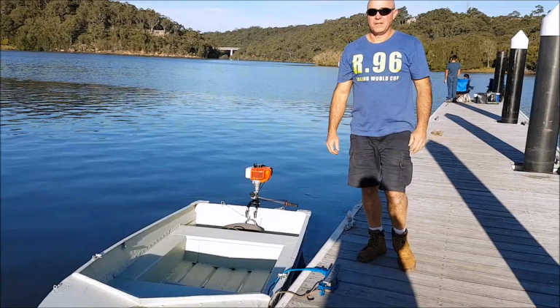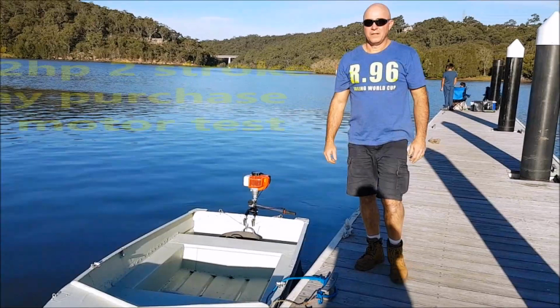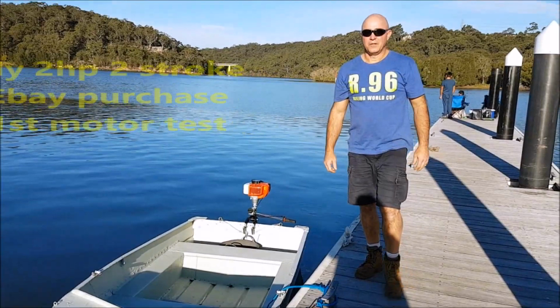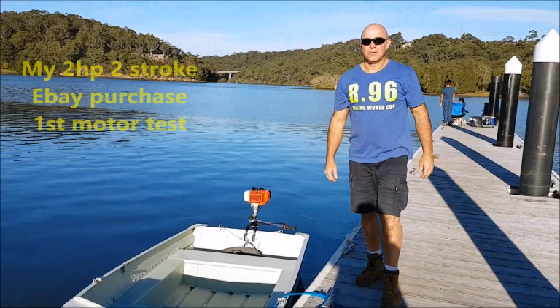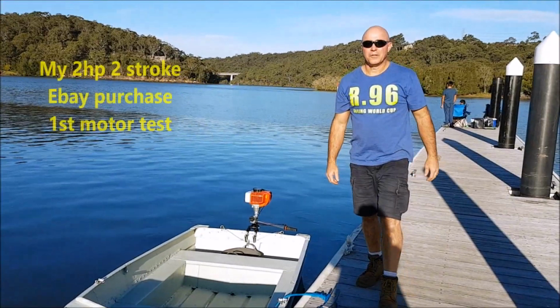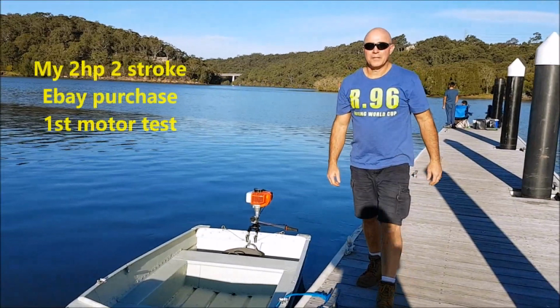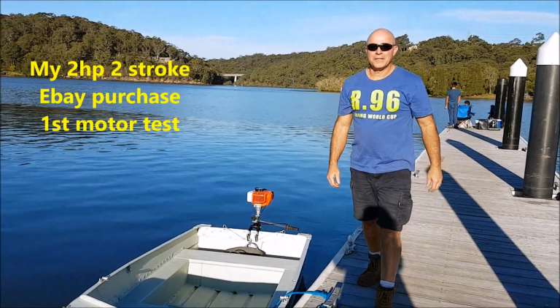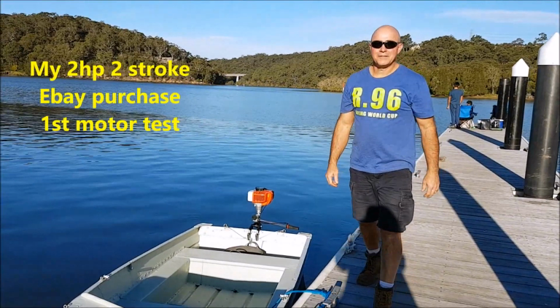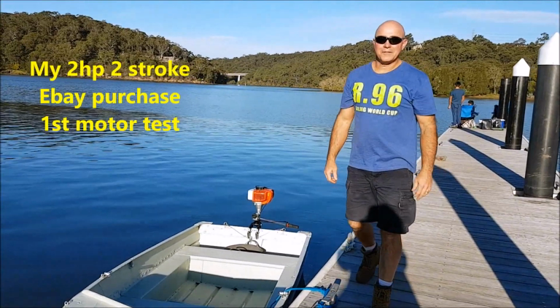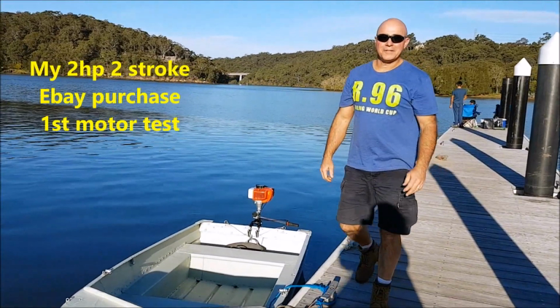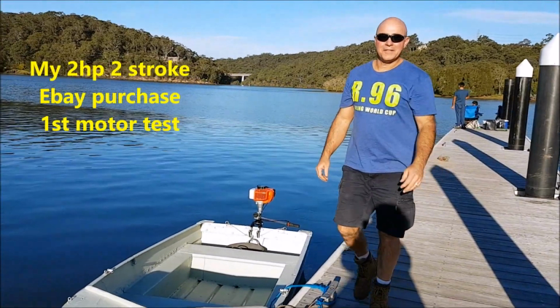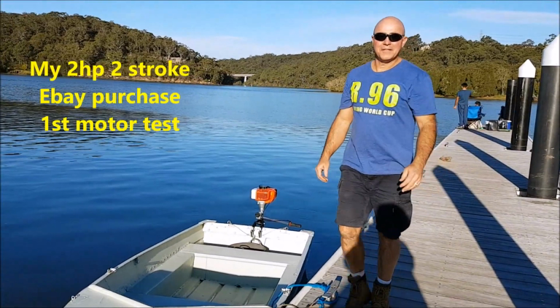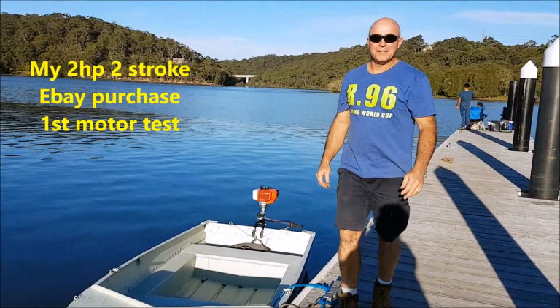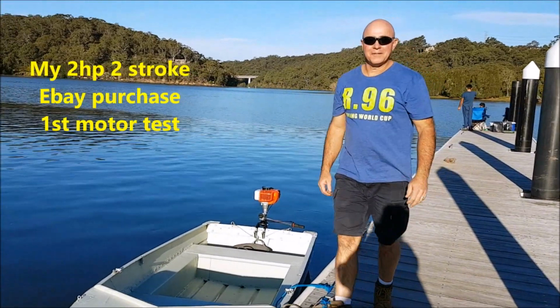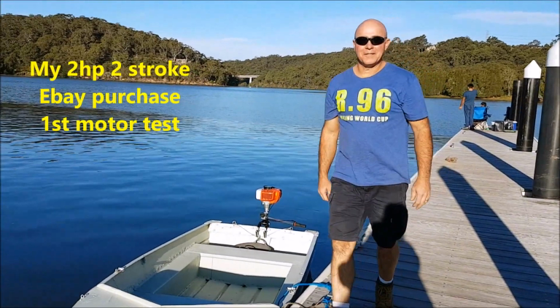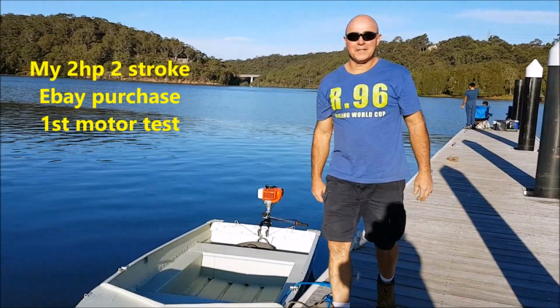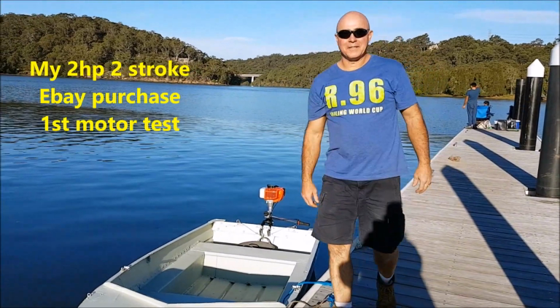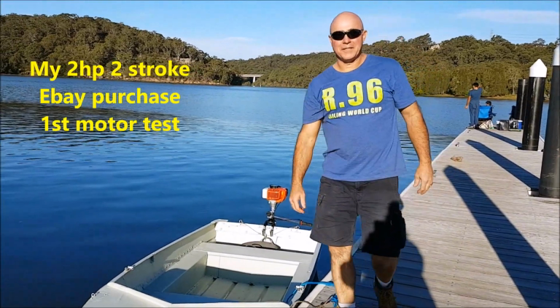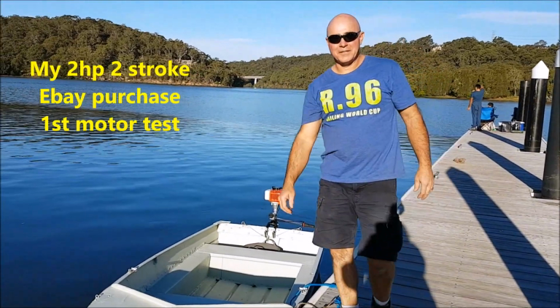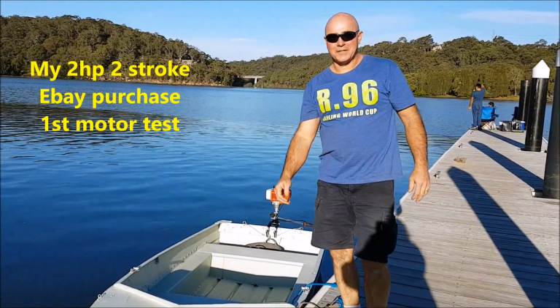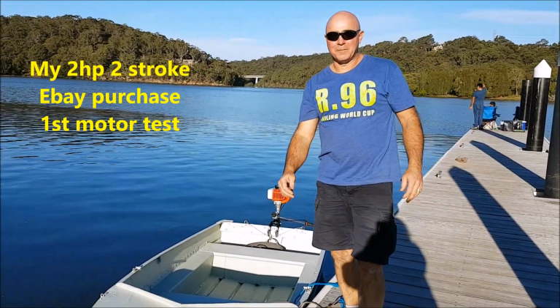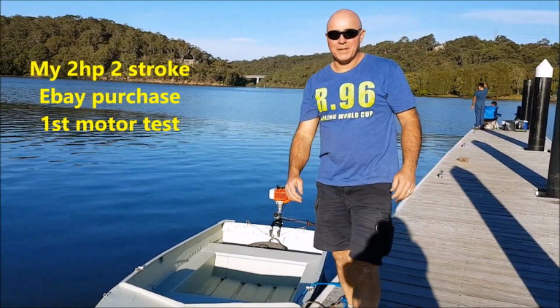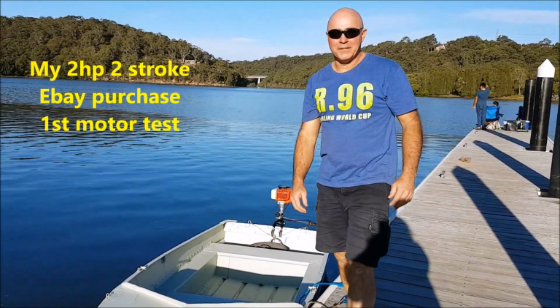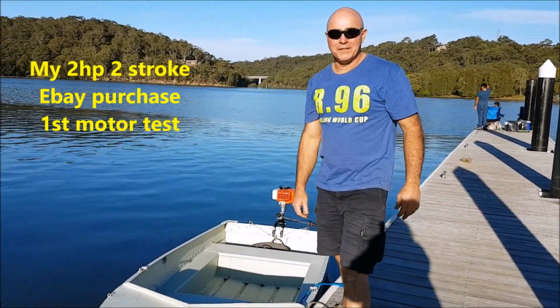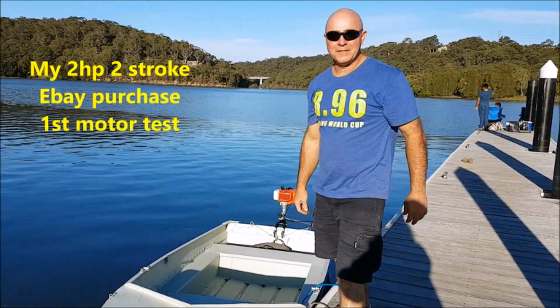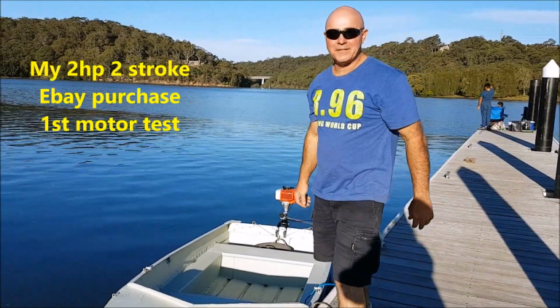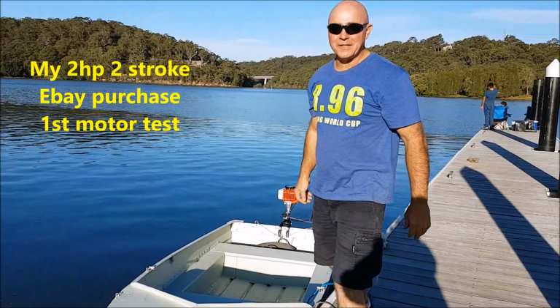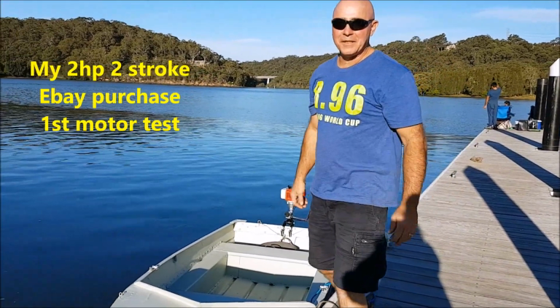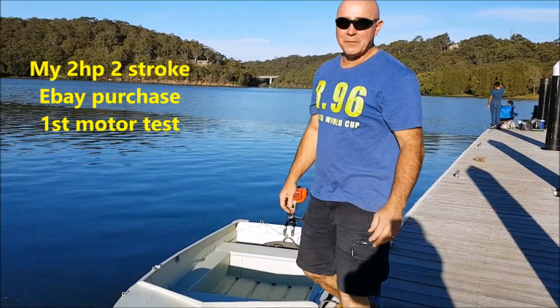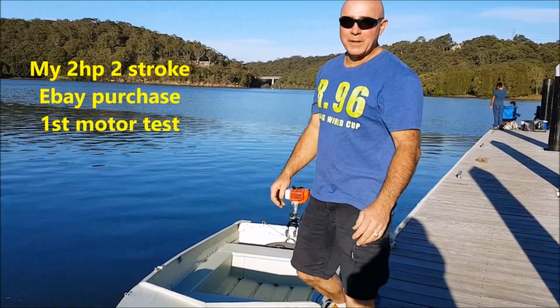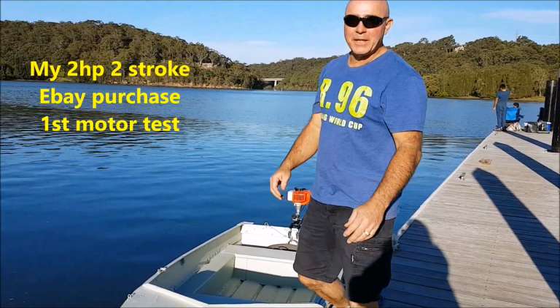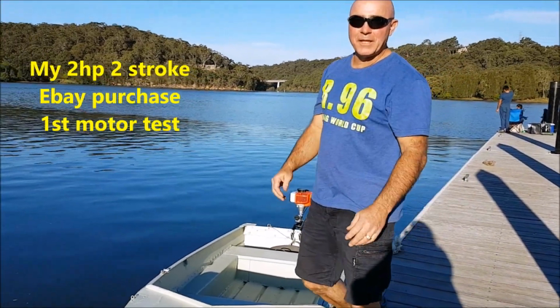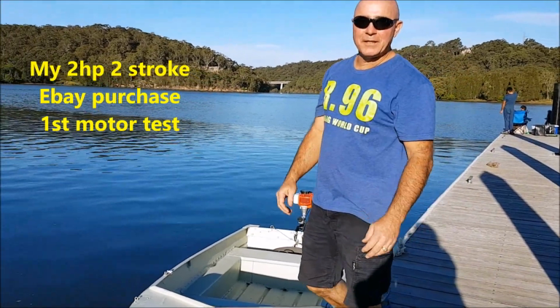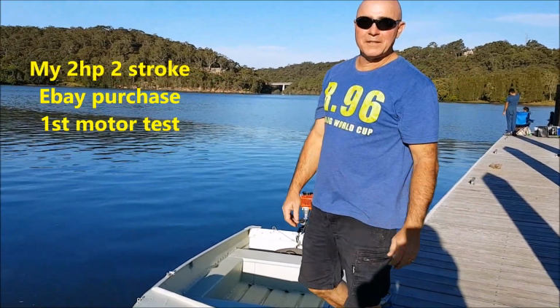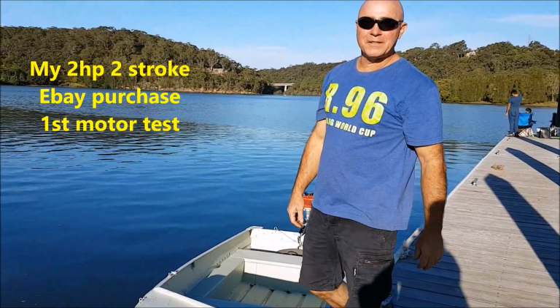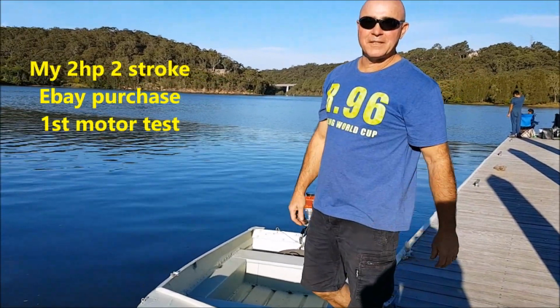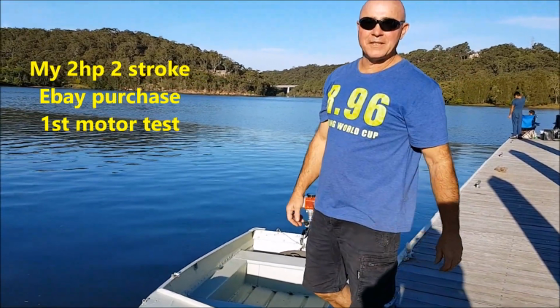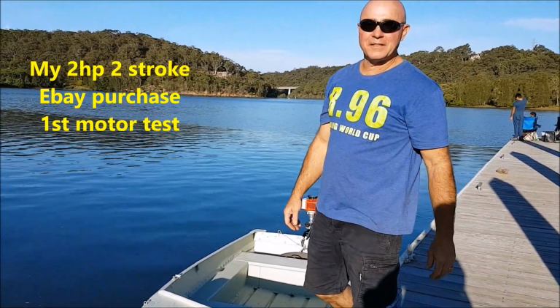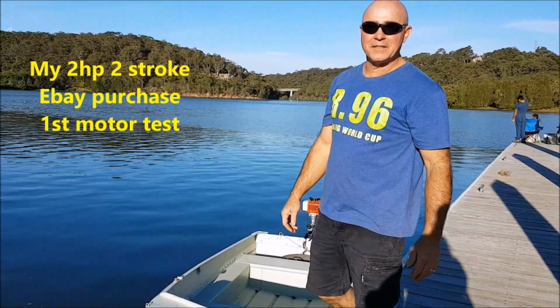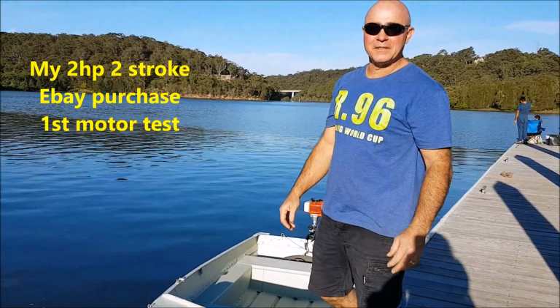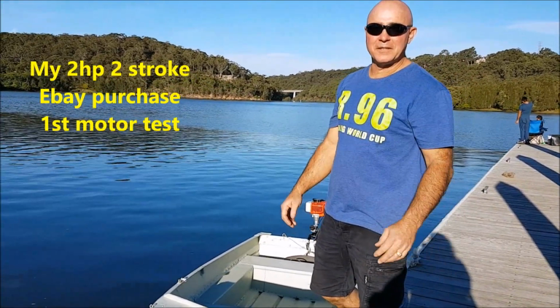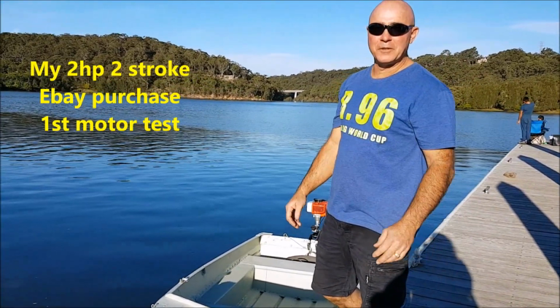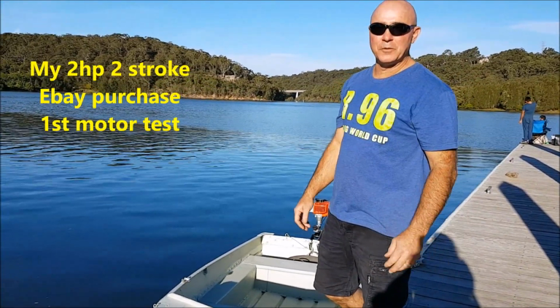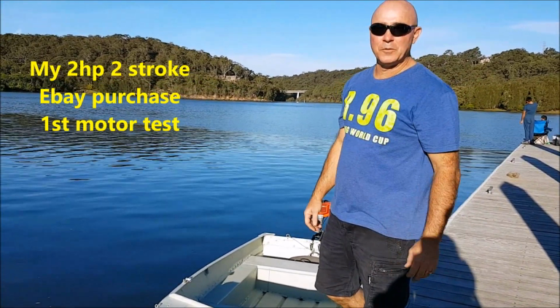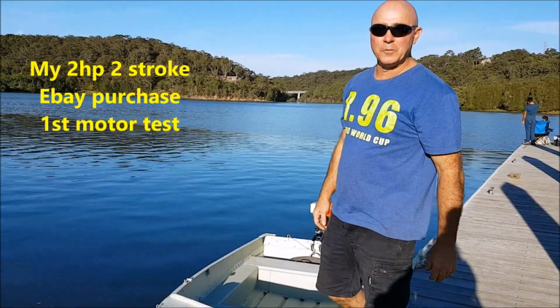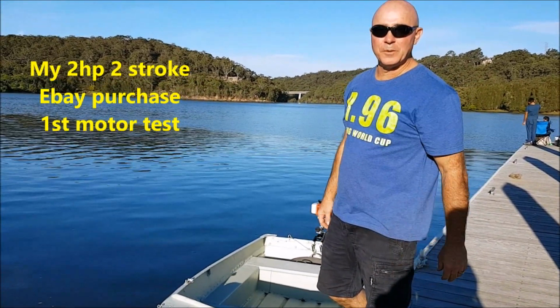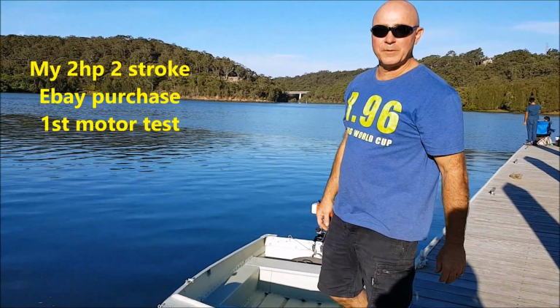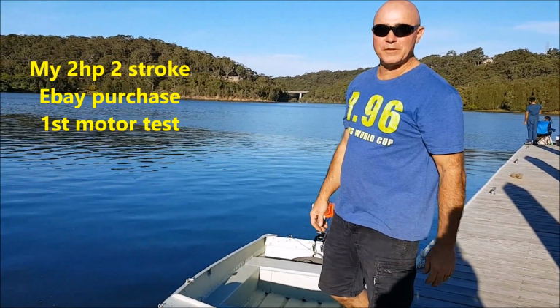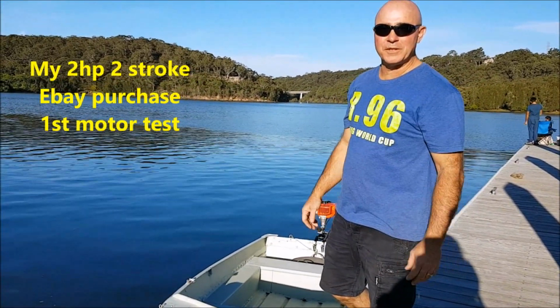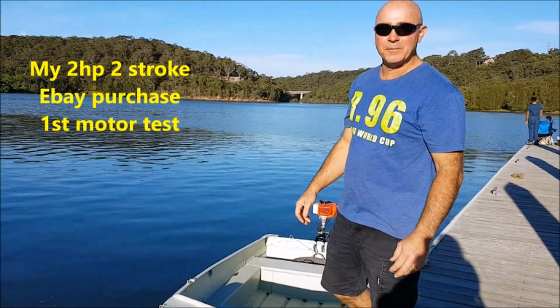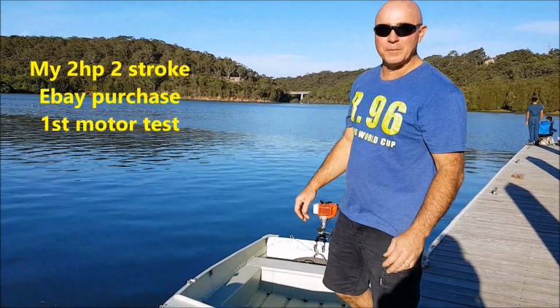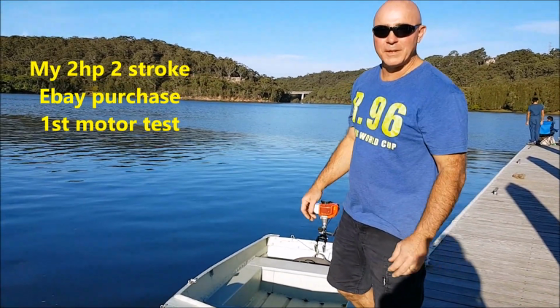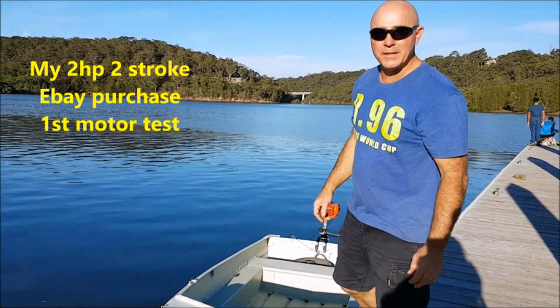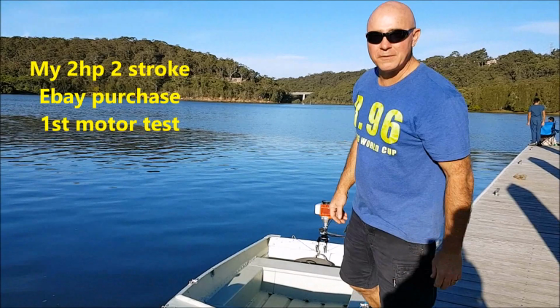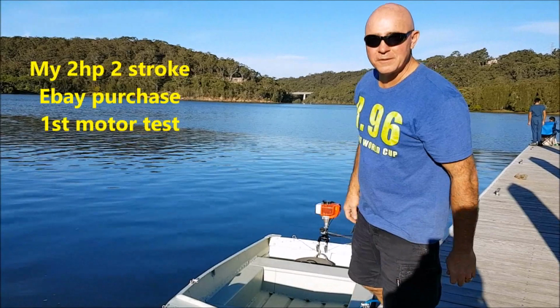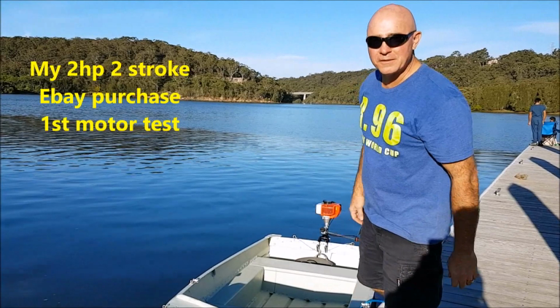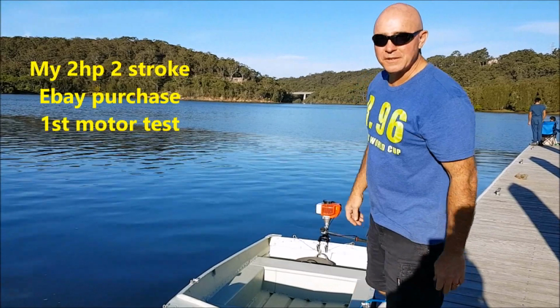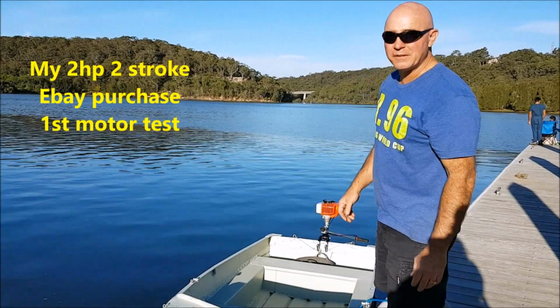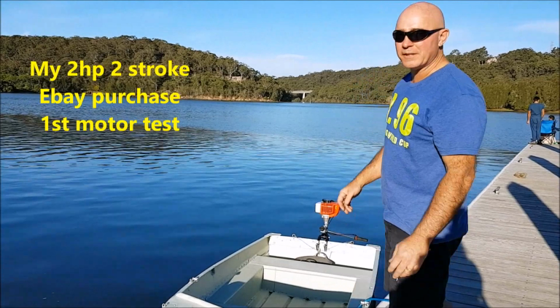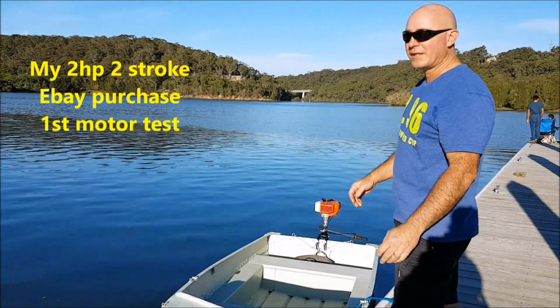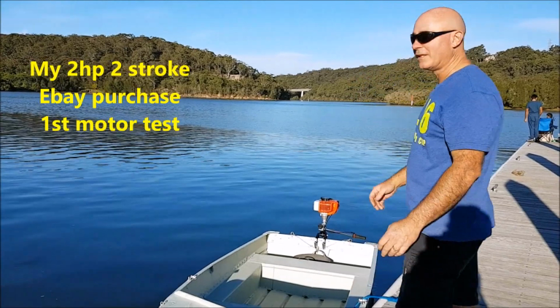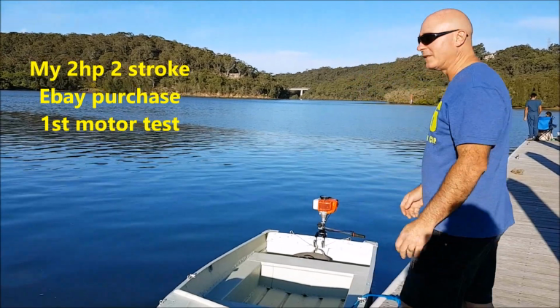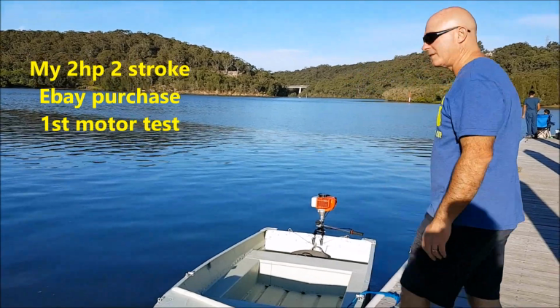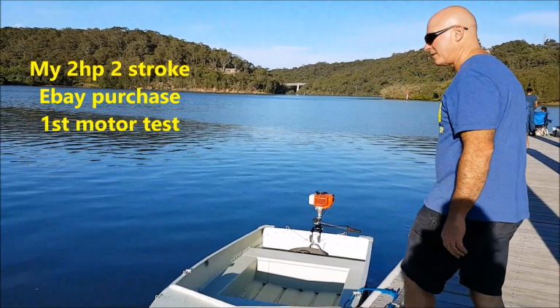Alright, as I said, I'm going to test the motor. So here we go, let's test this little whippersniffer motor and see how it goes.